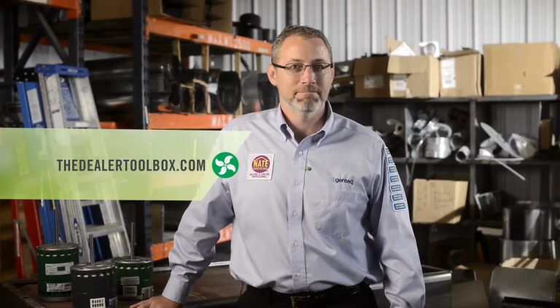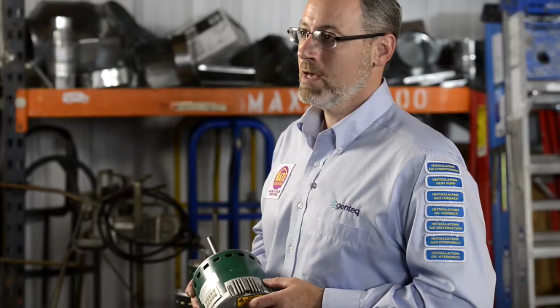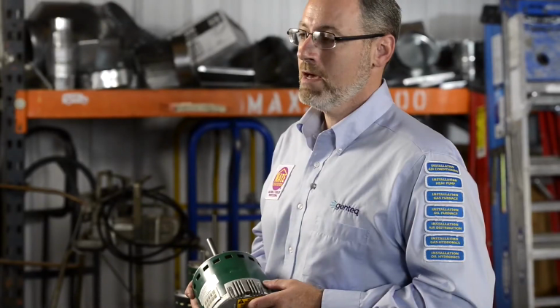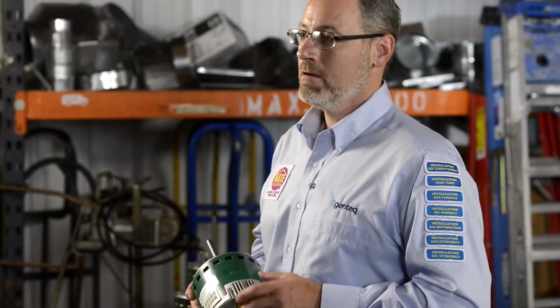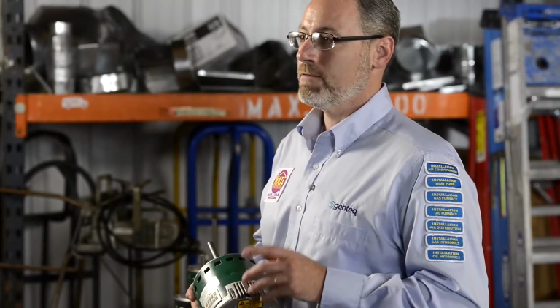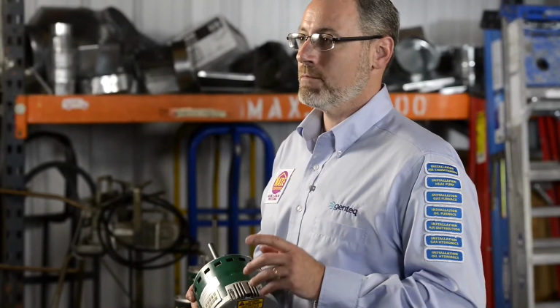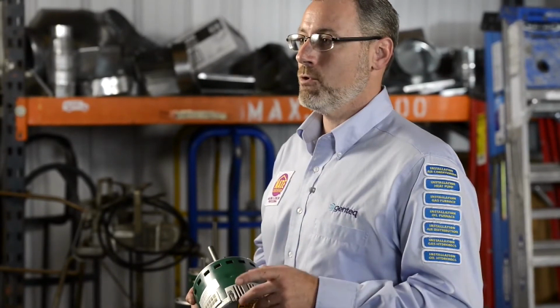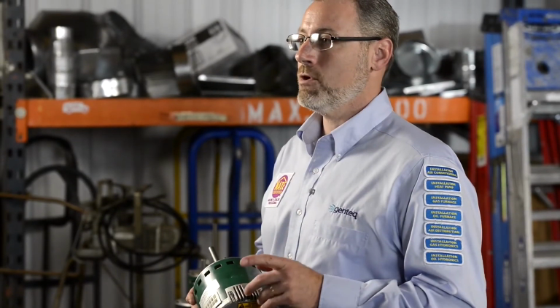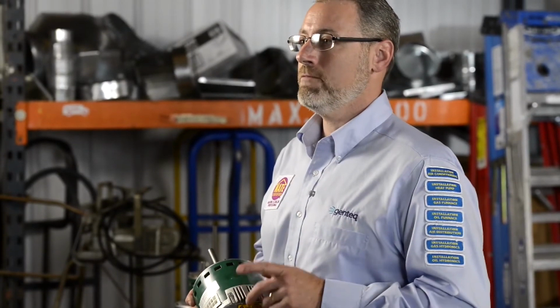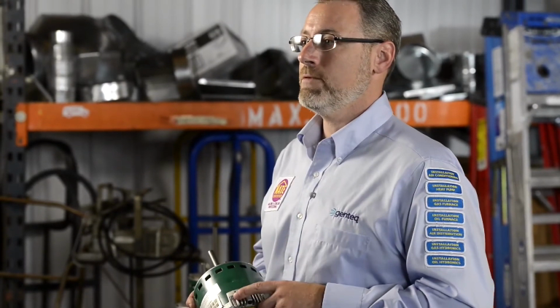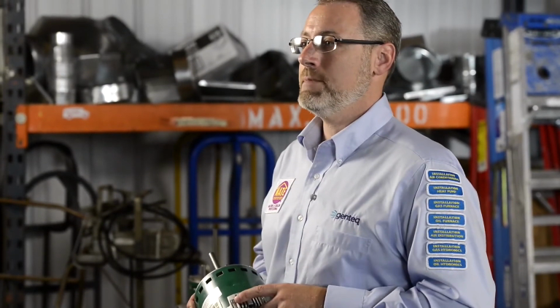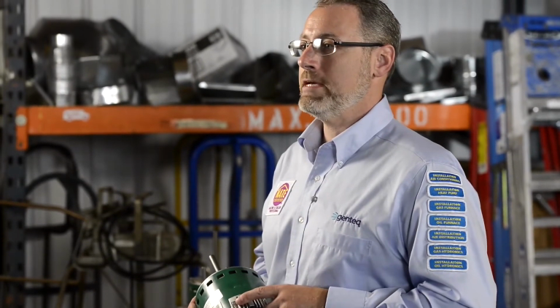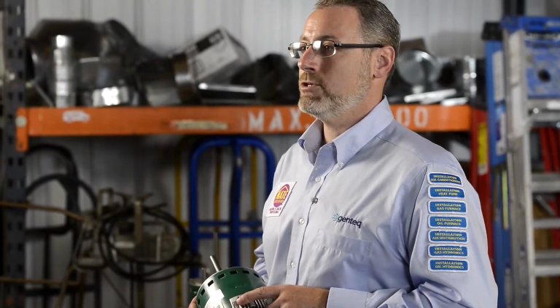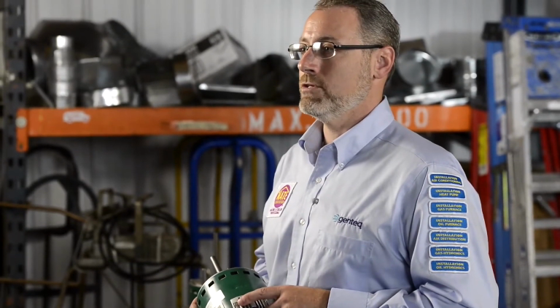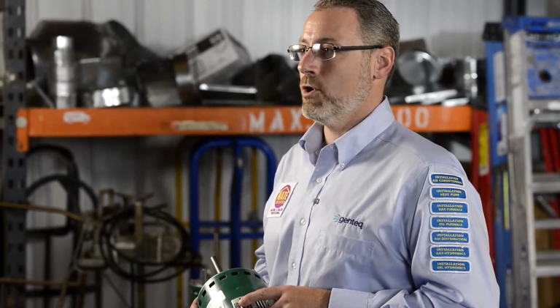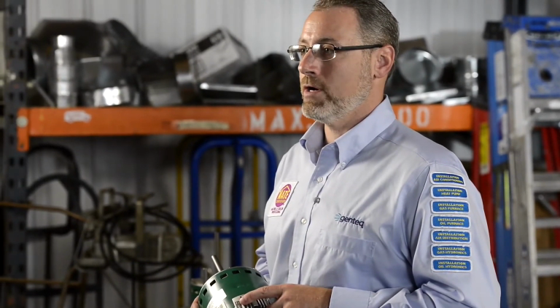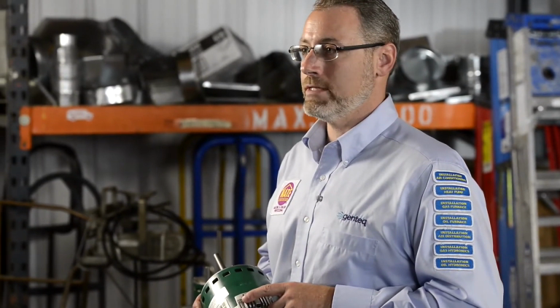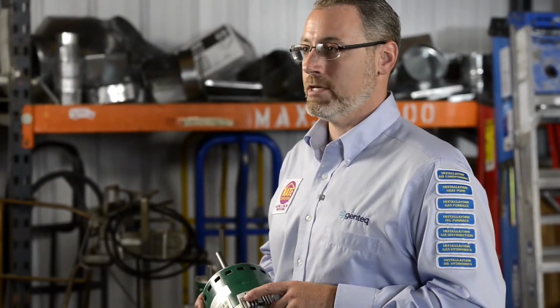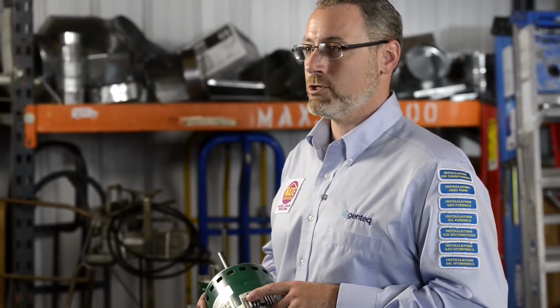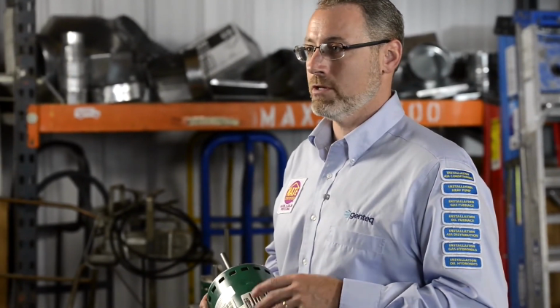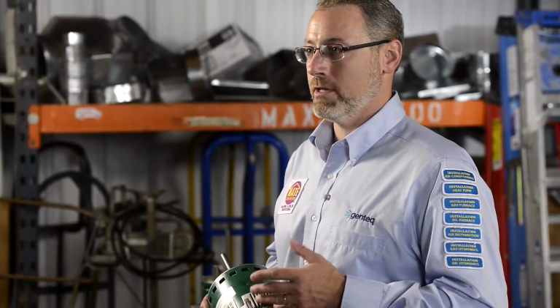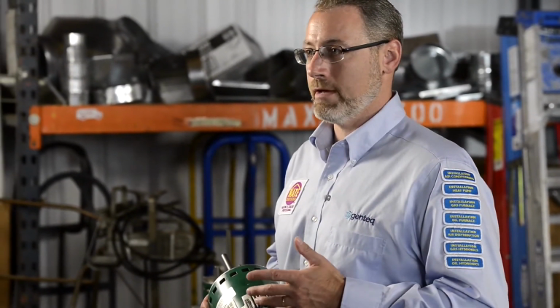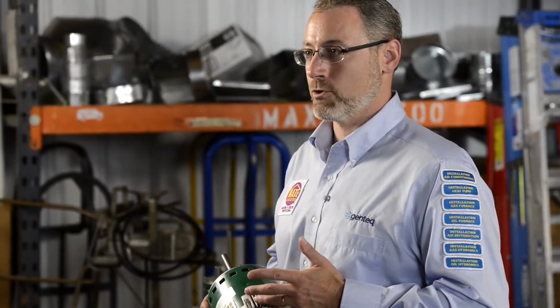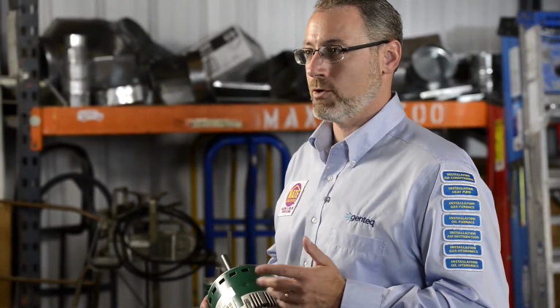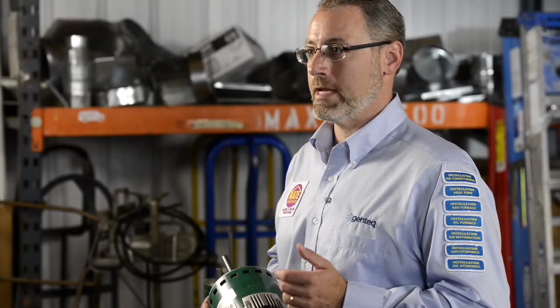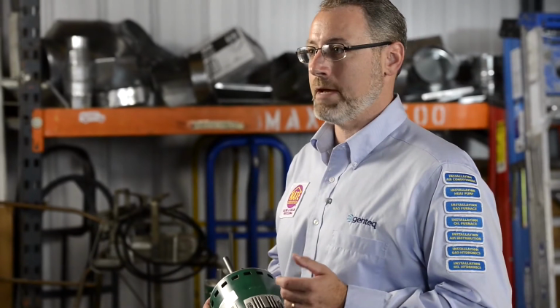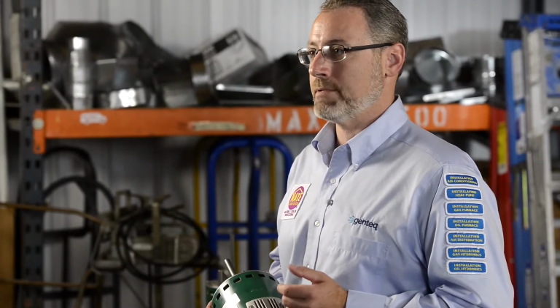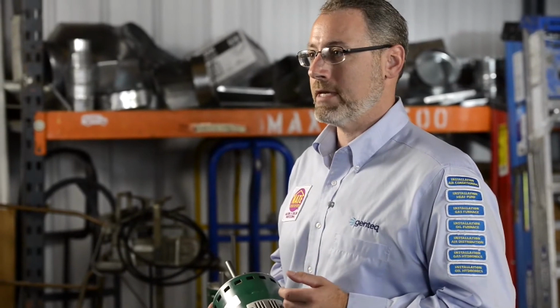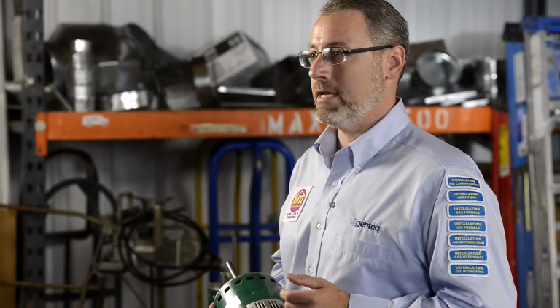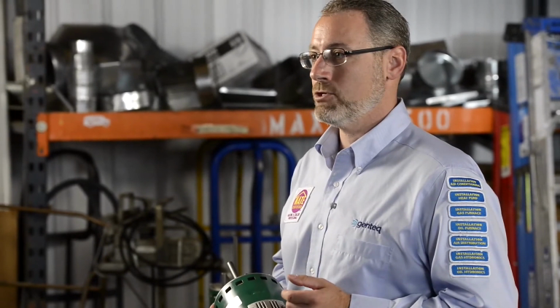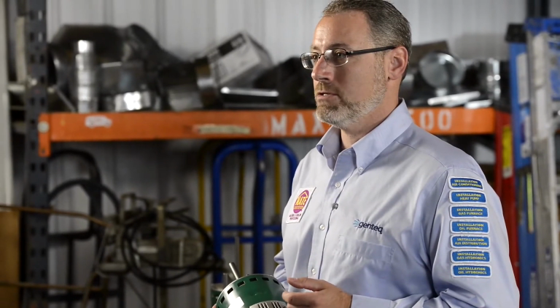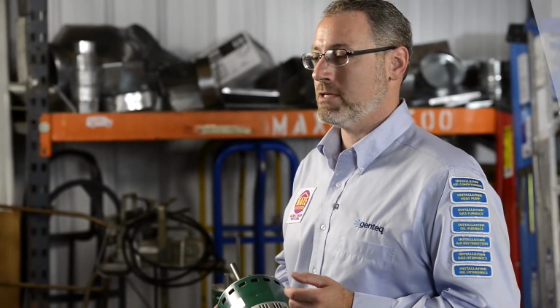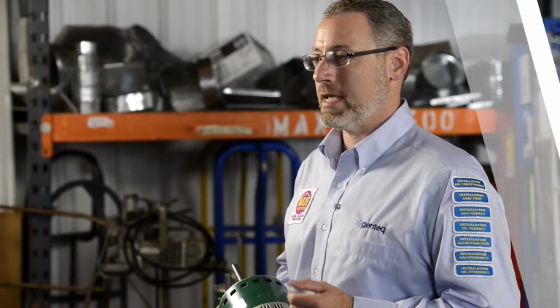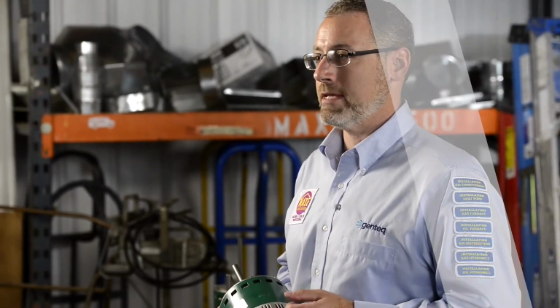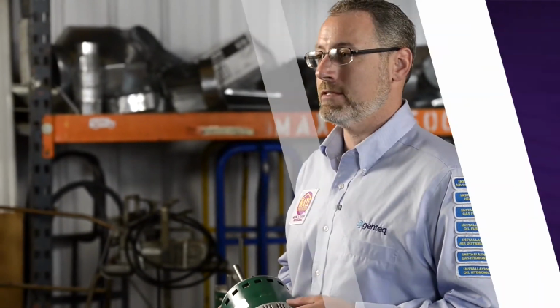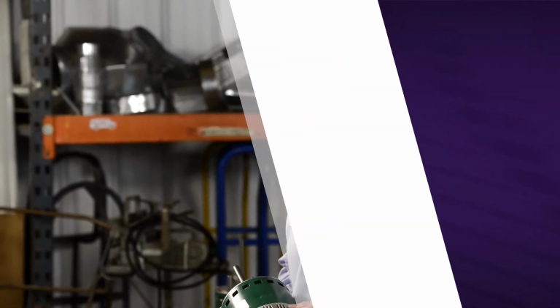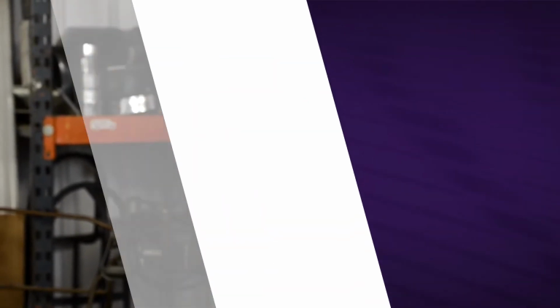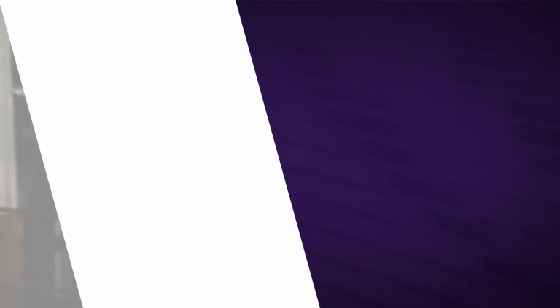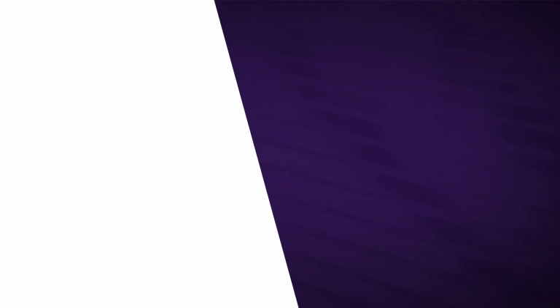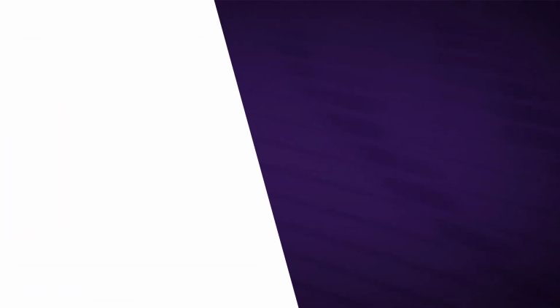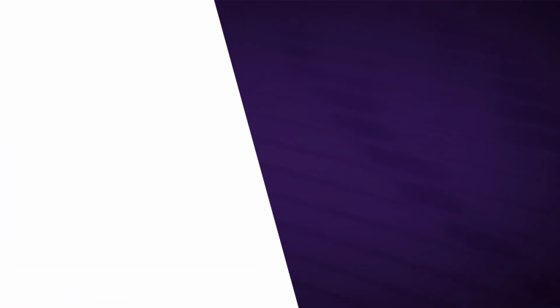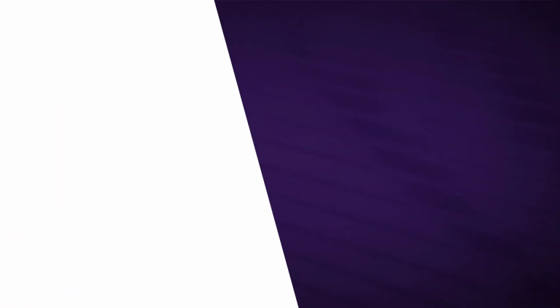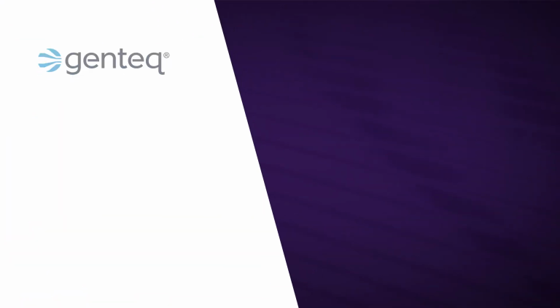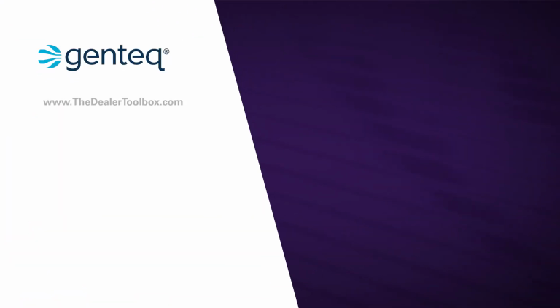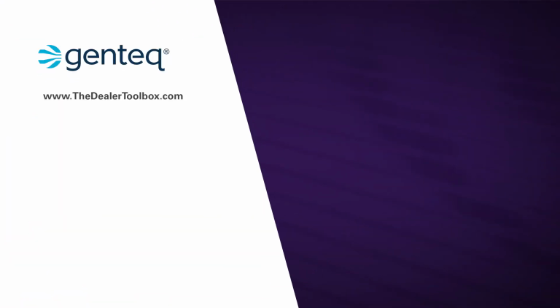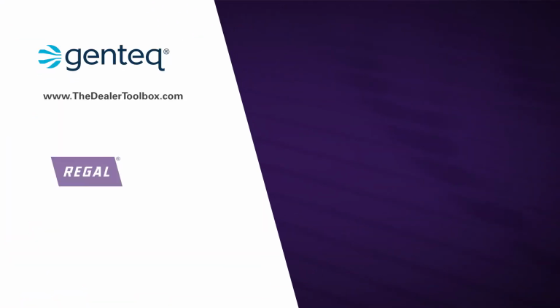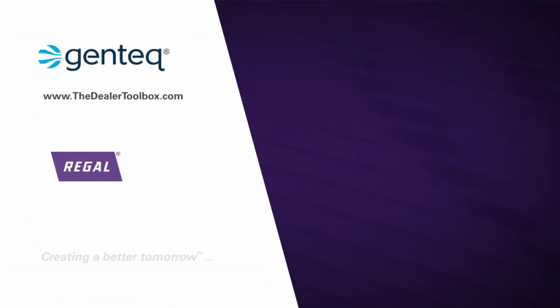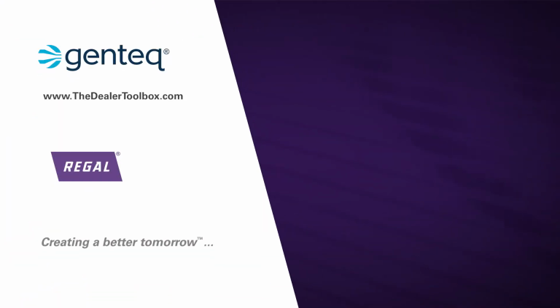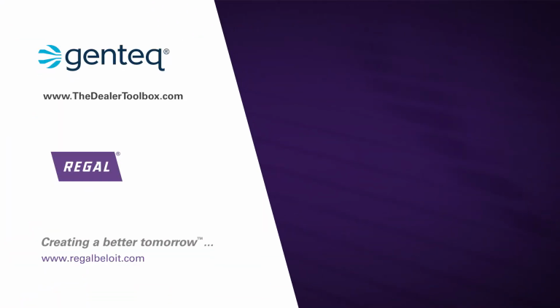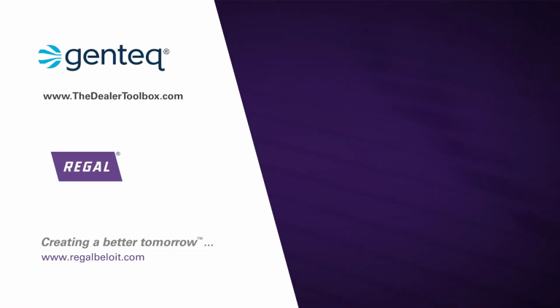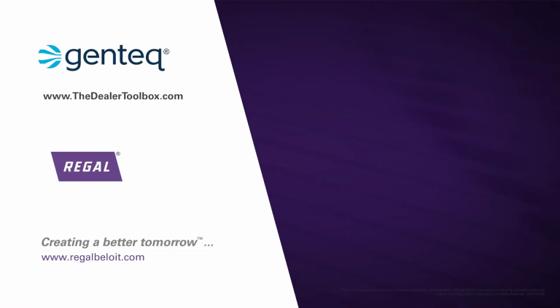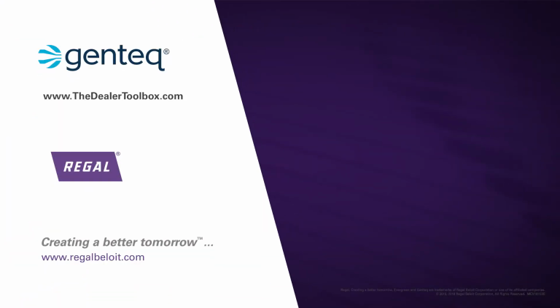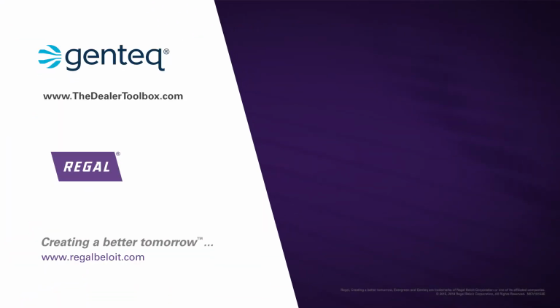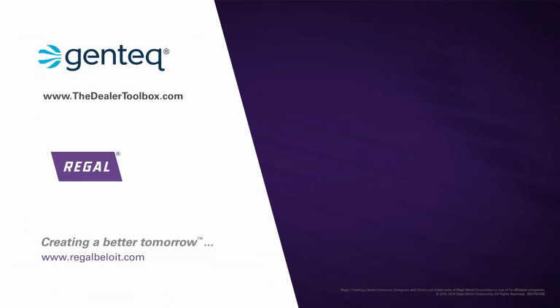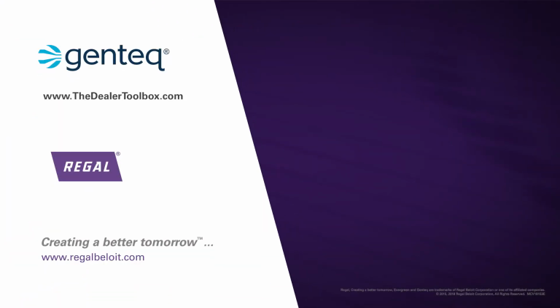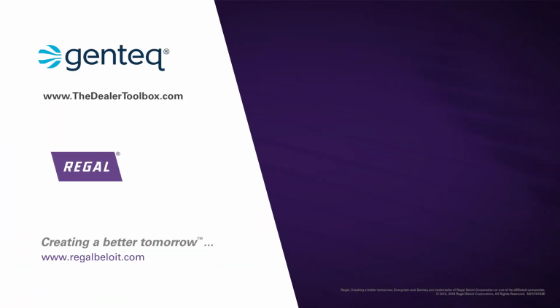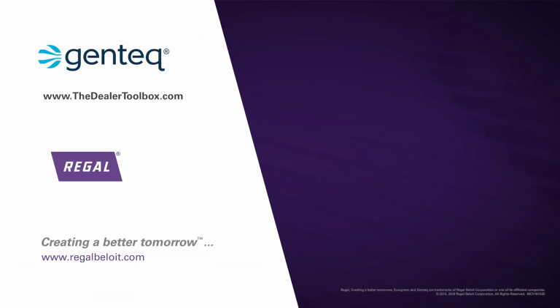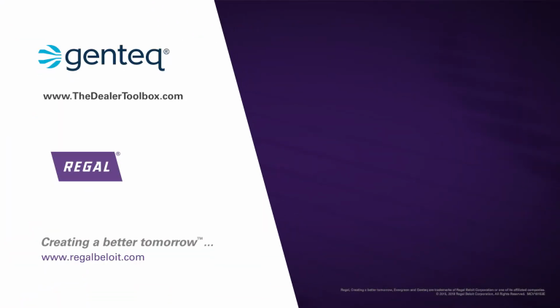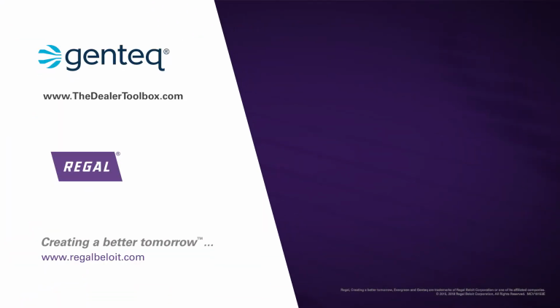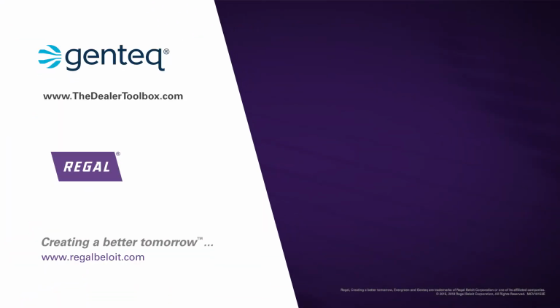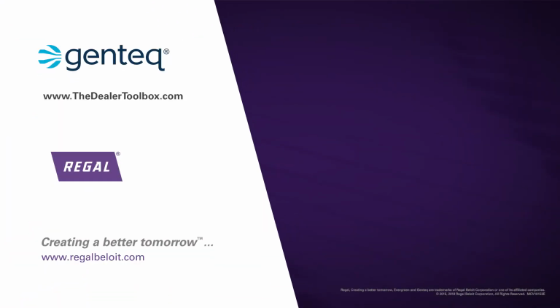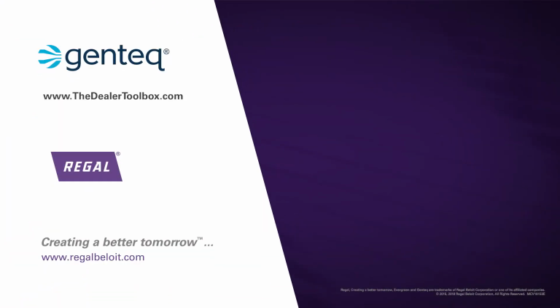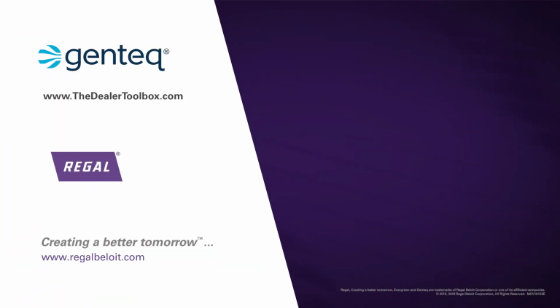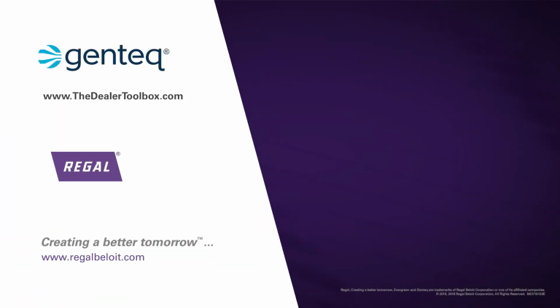For more information on additional Evergreen applications and installation, check out the rest of our Evergreen video series.